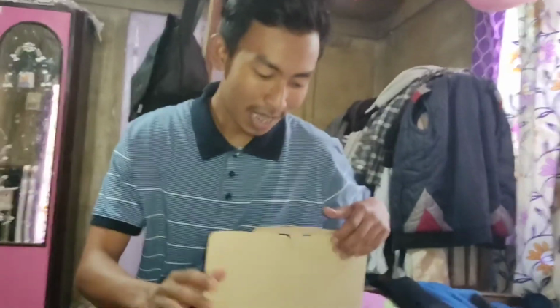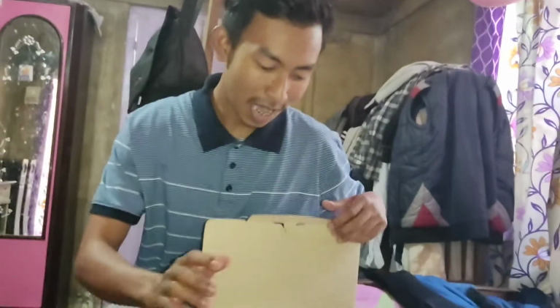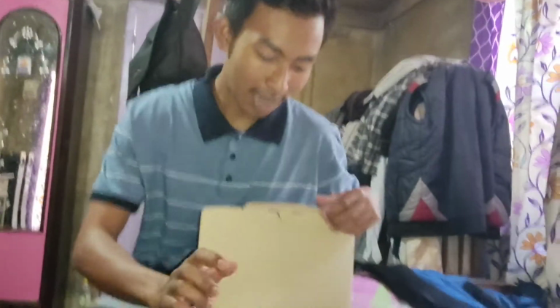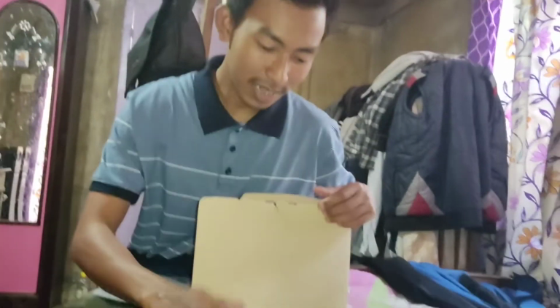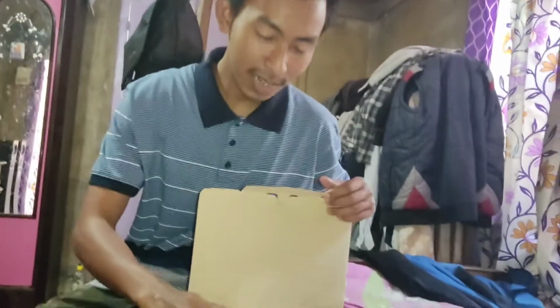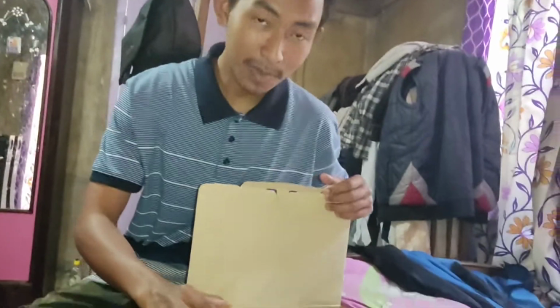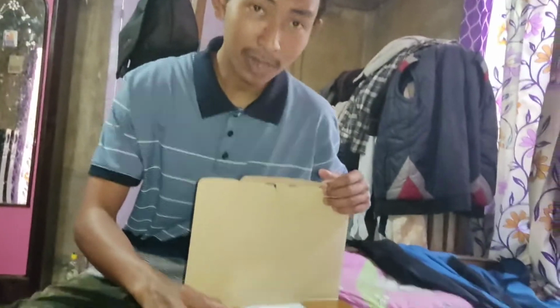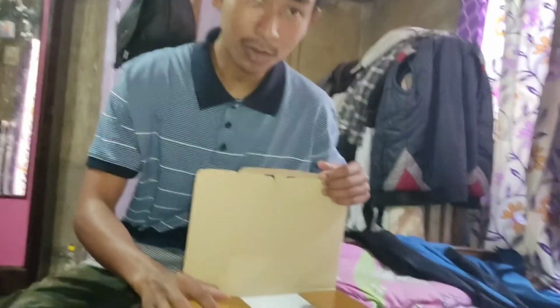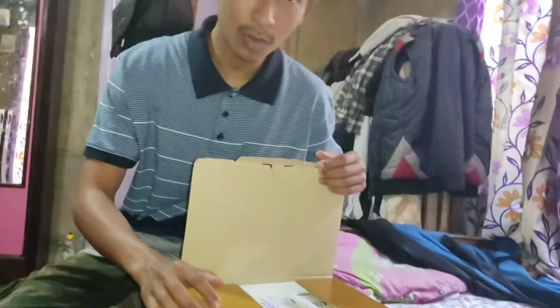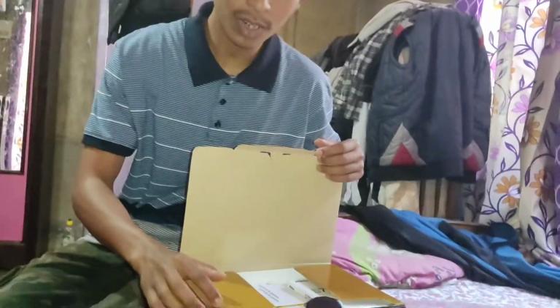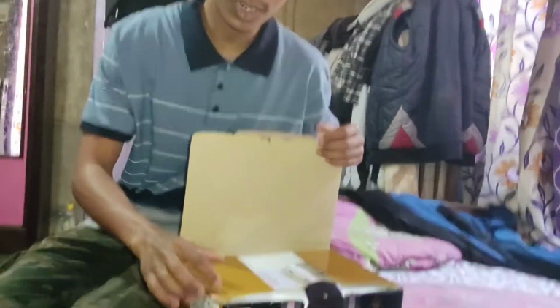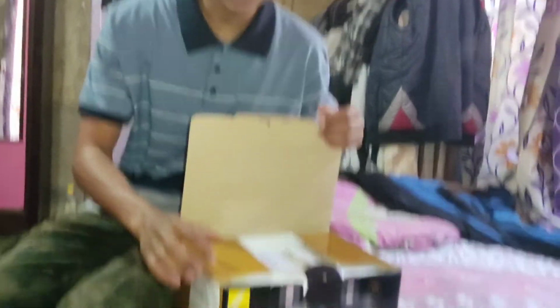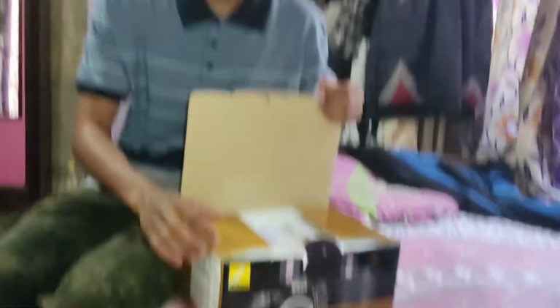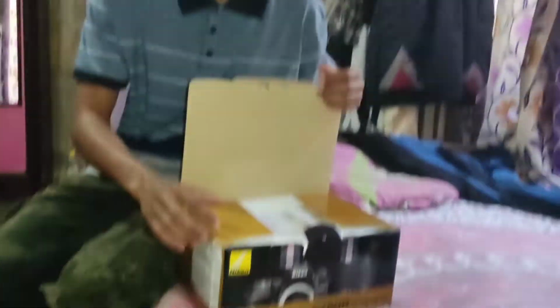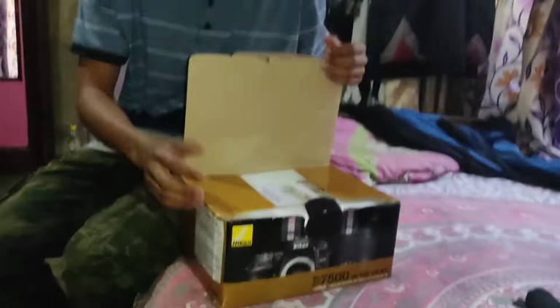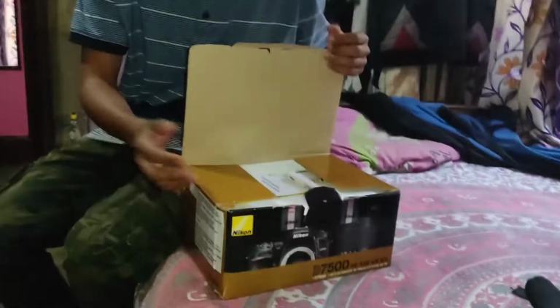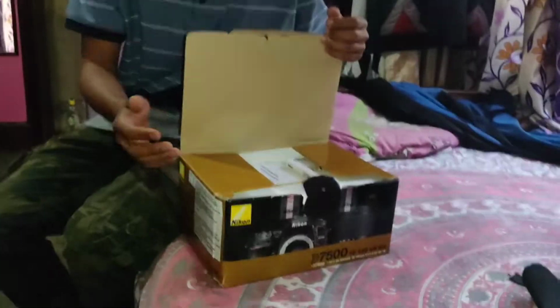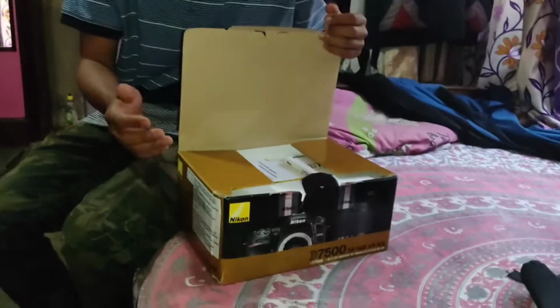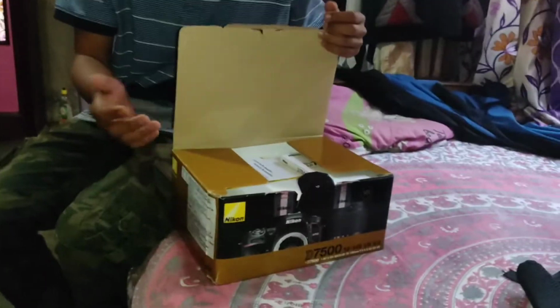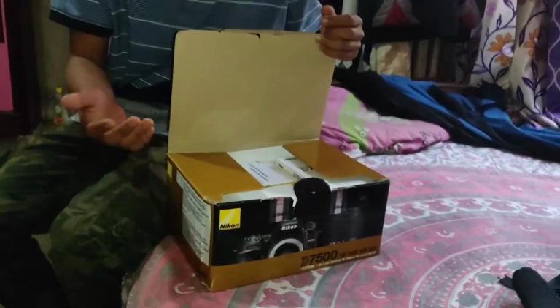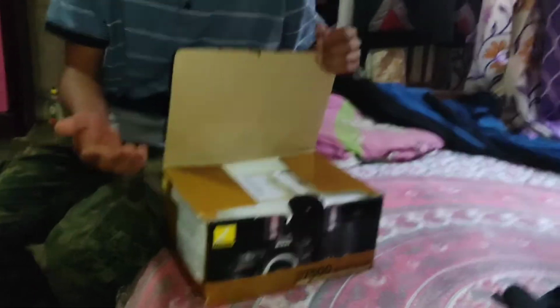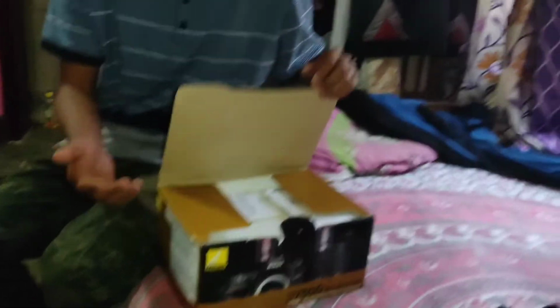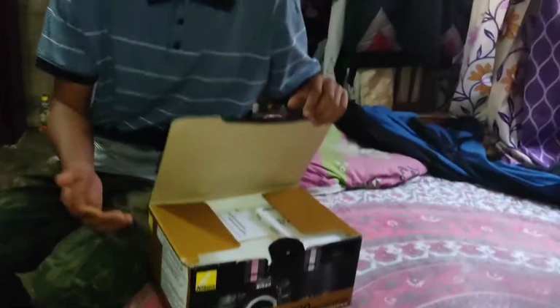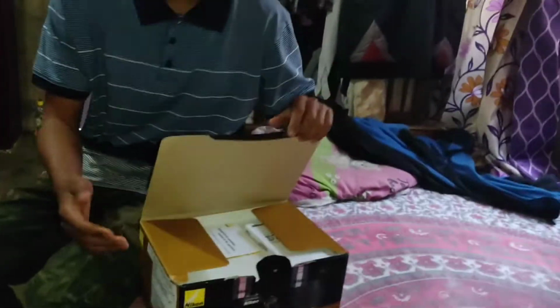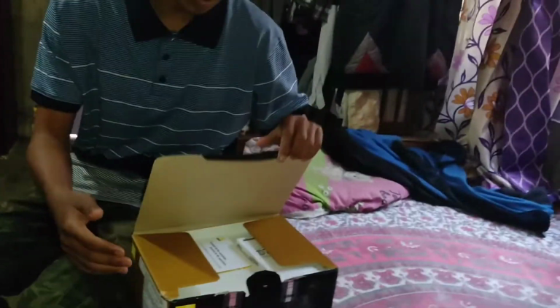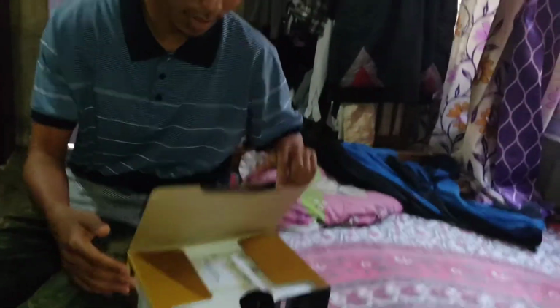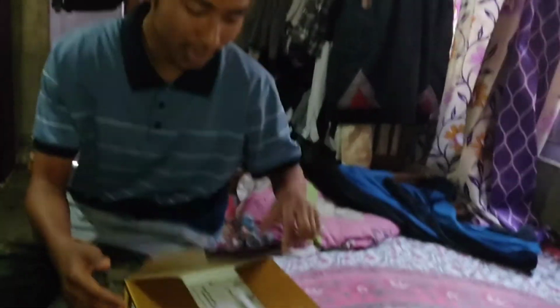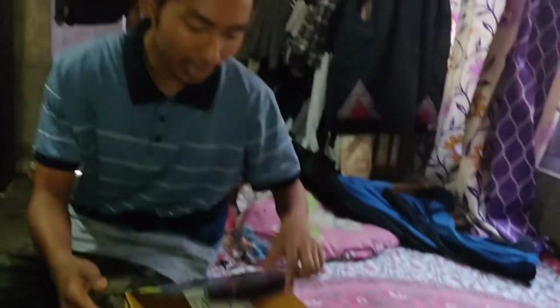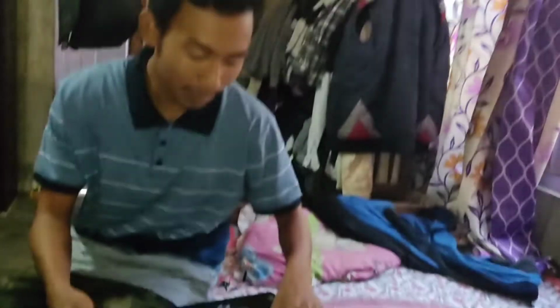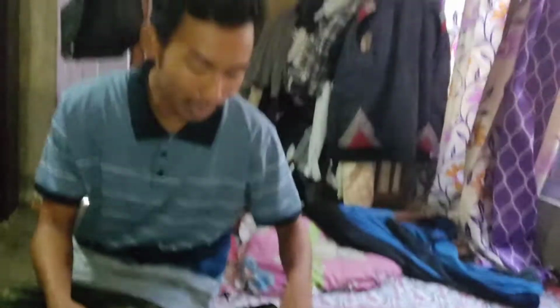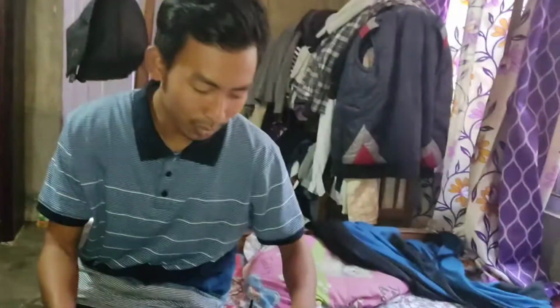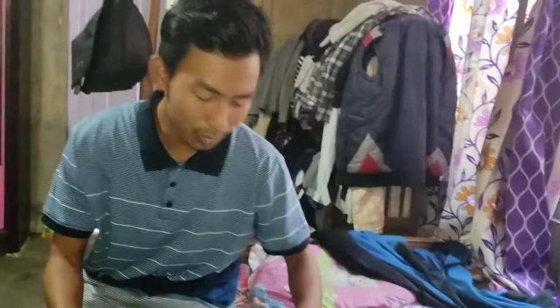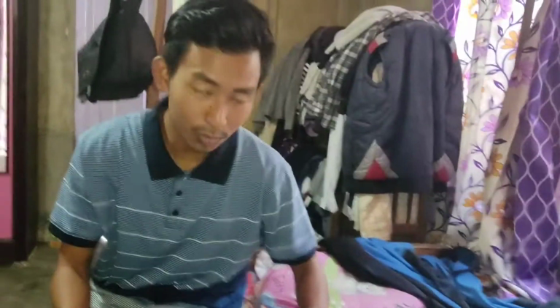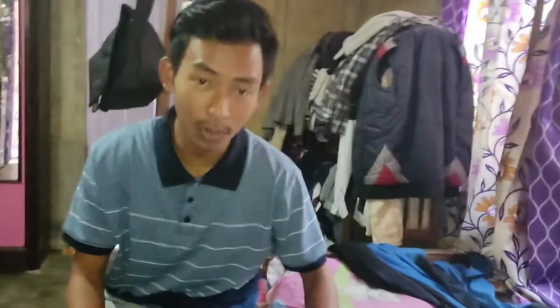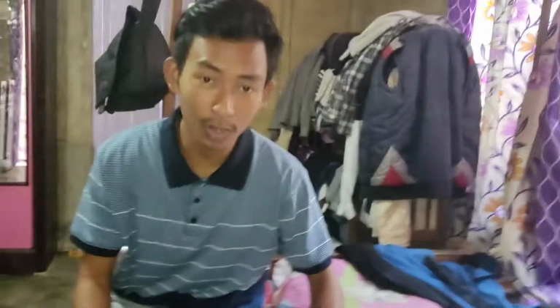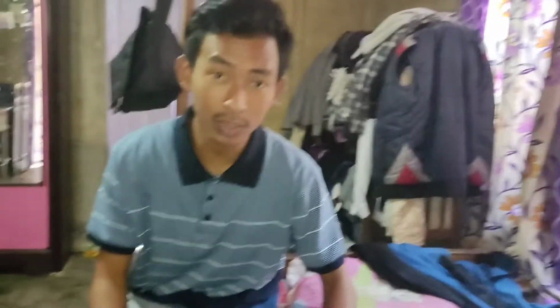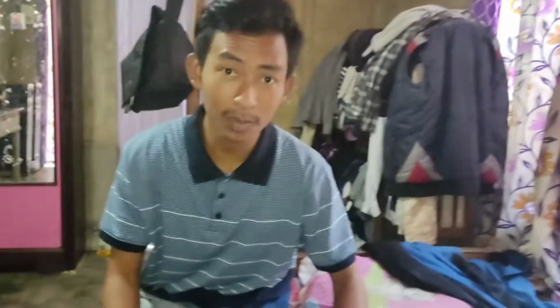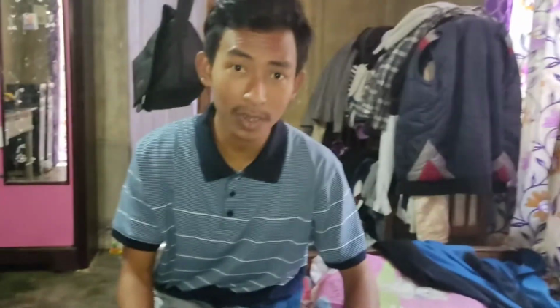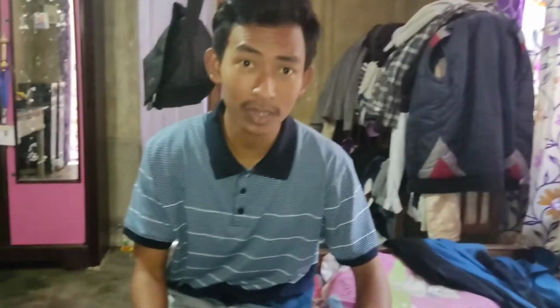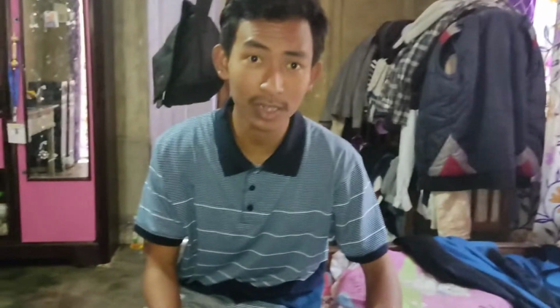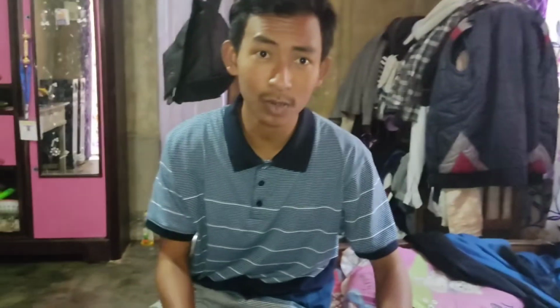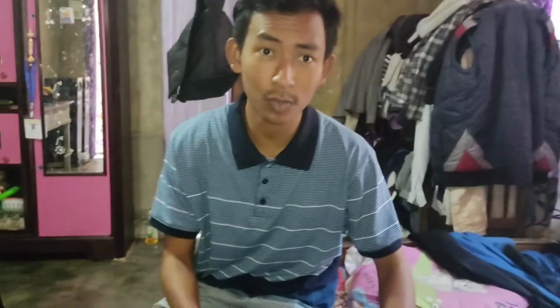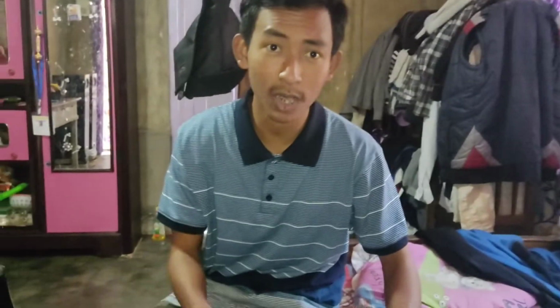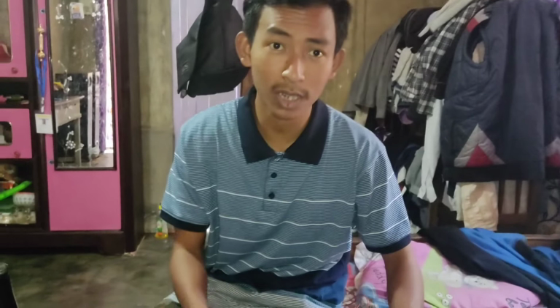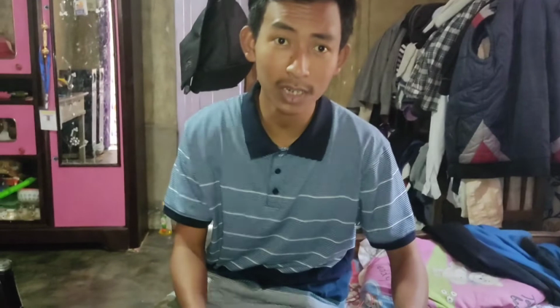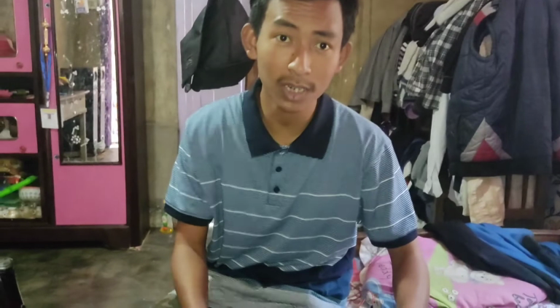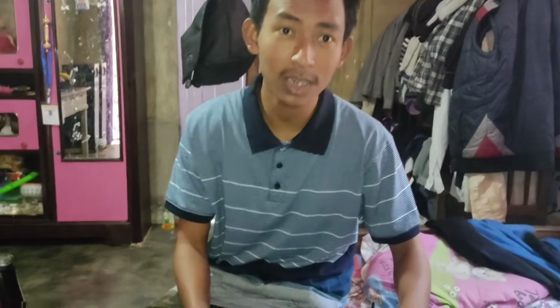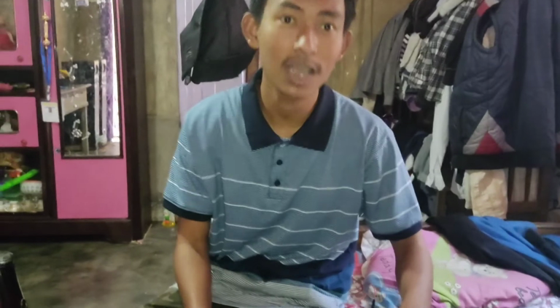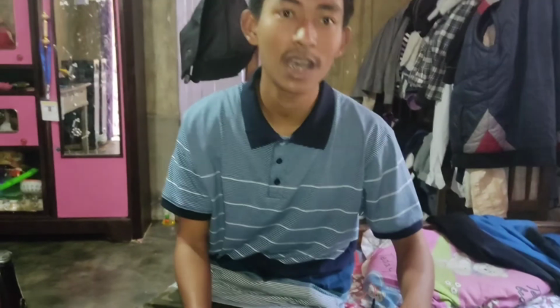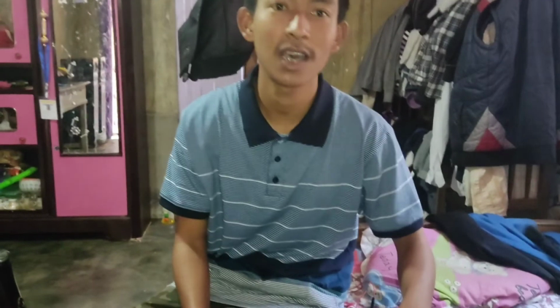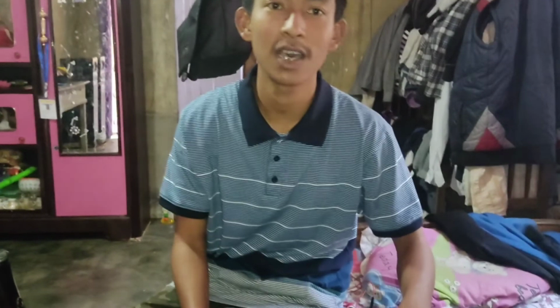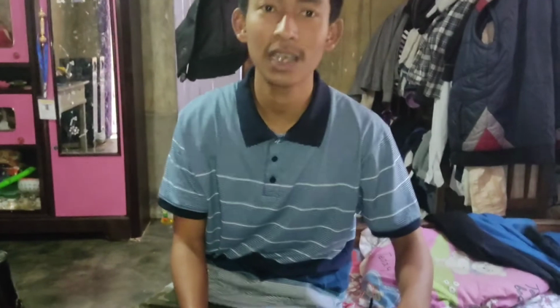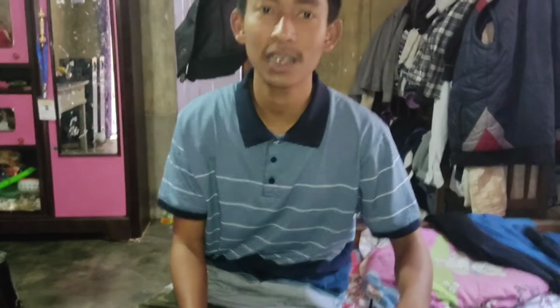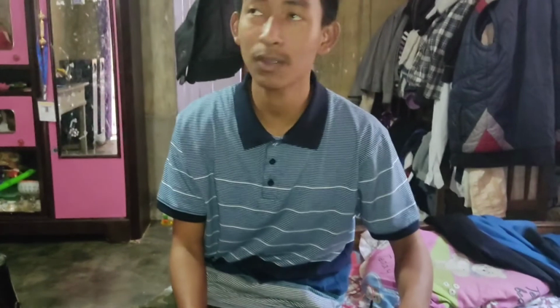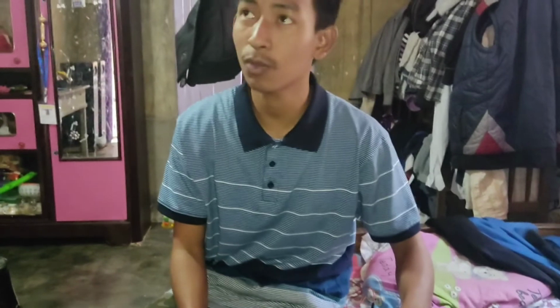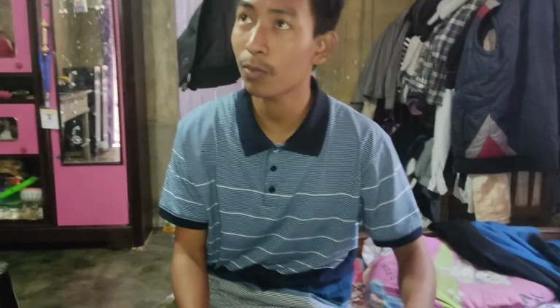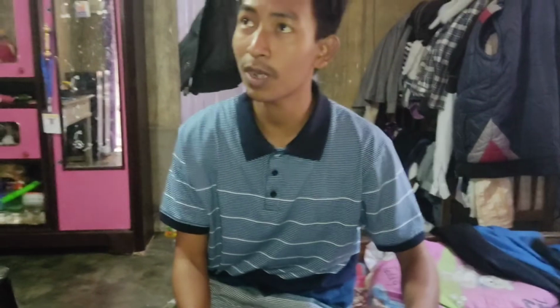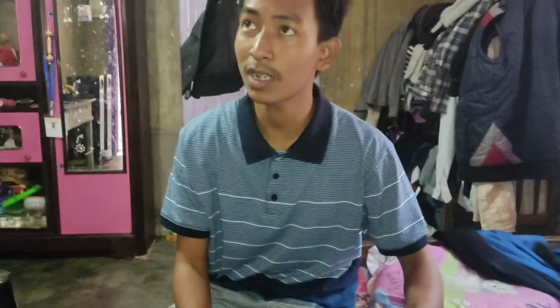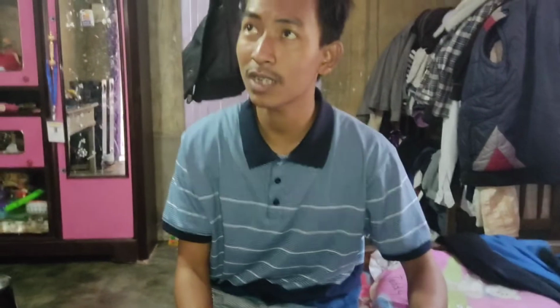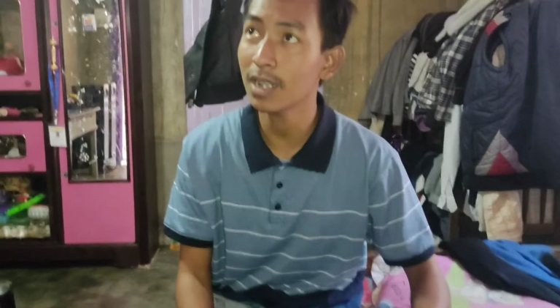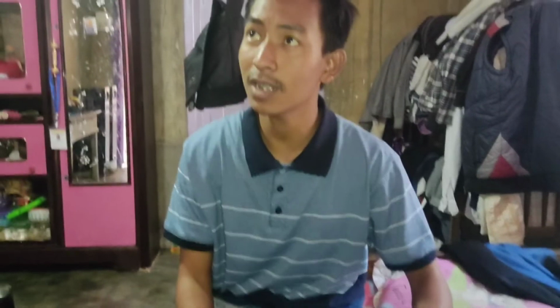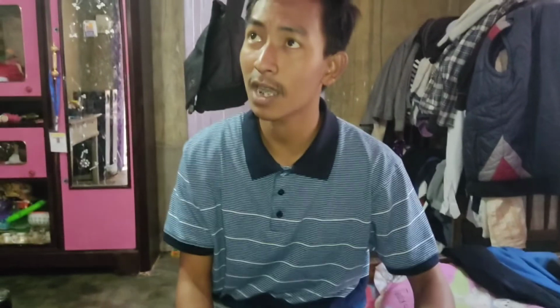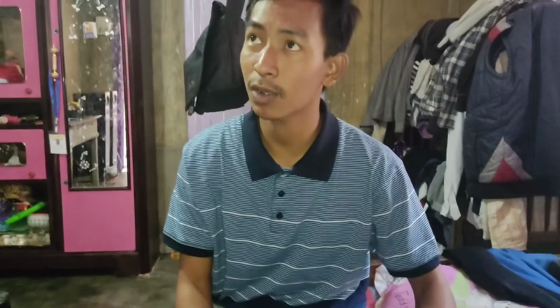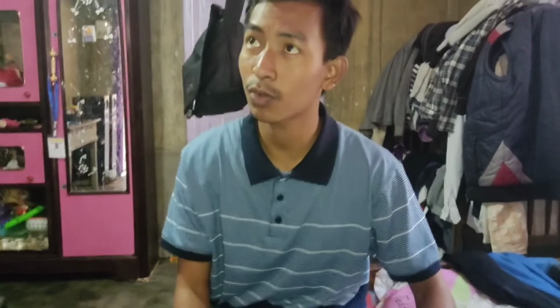This camera is already unboxed. I forgot to grab my laptop. This camera is cool.